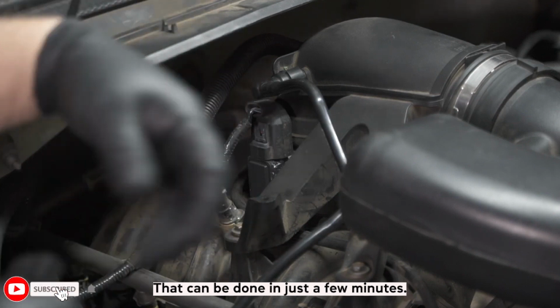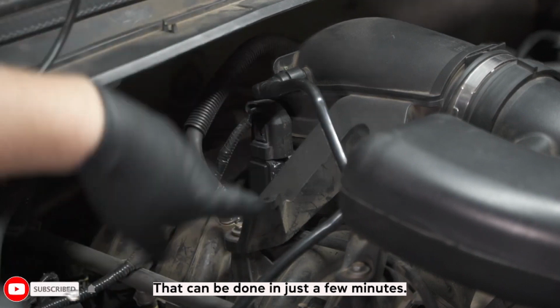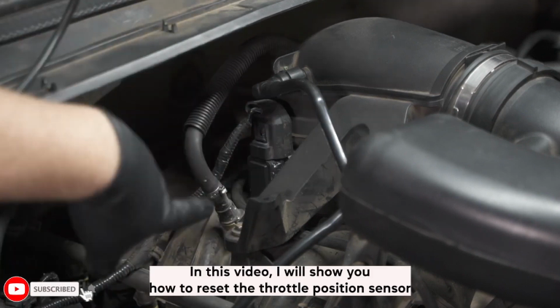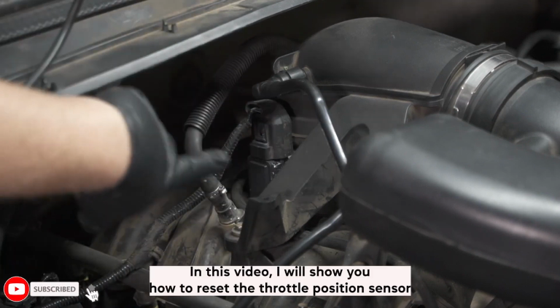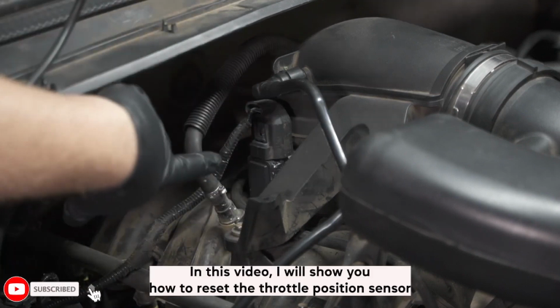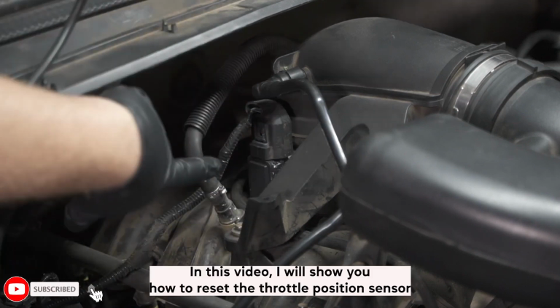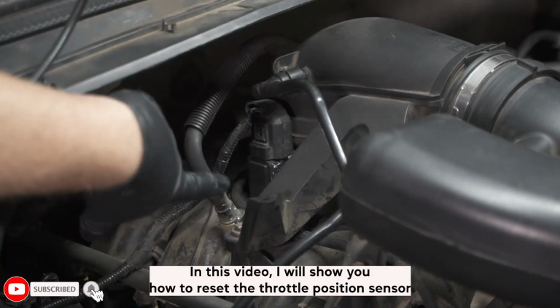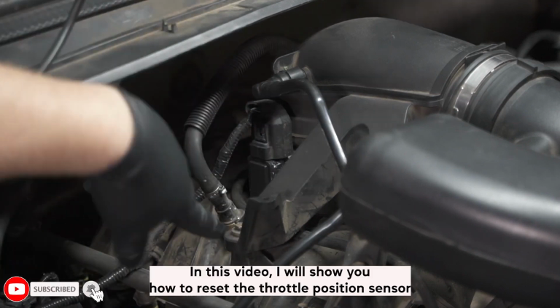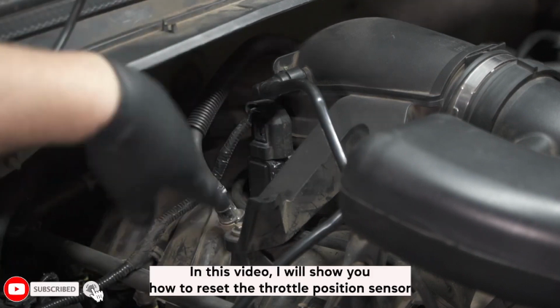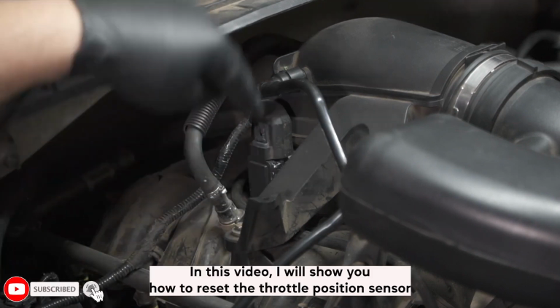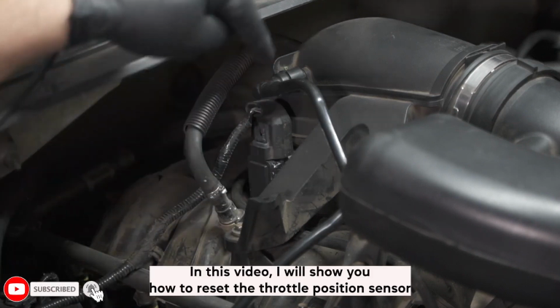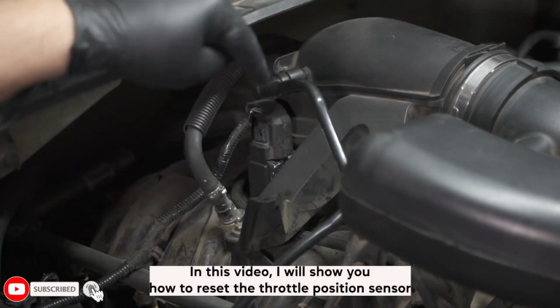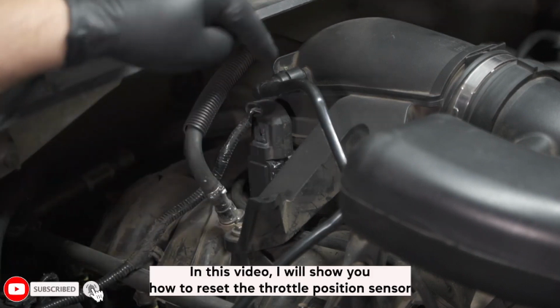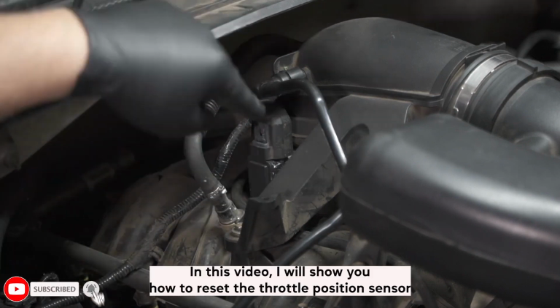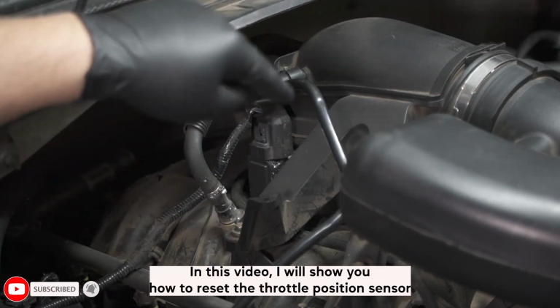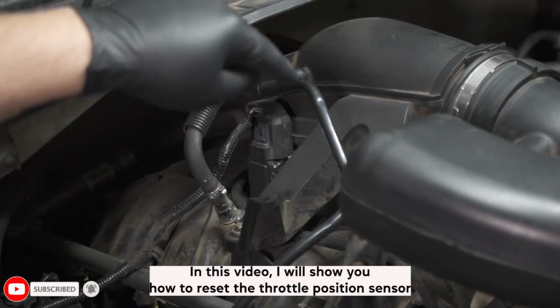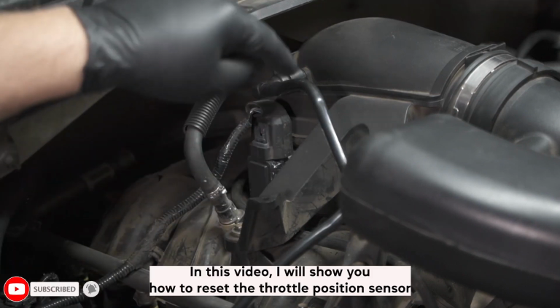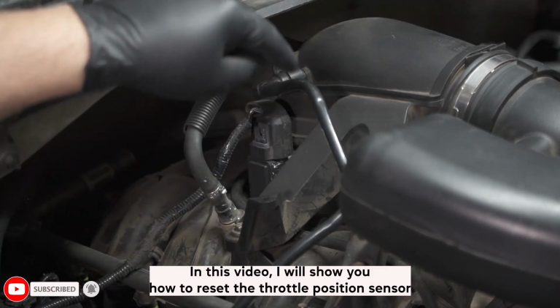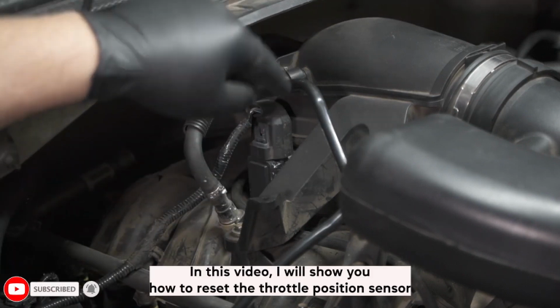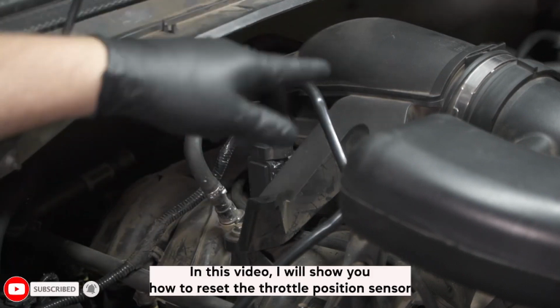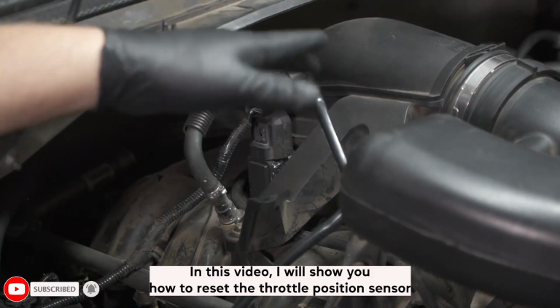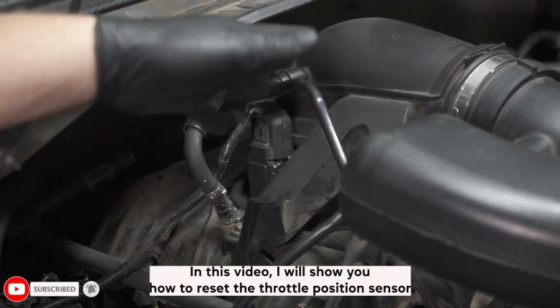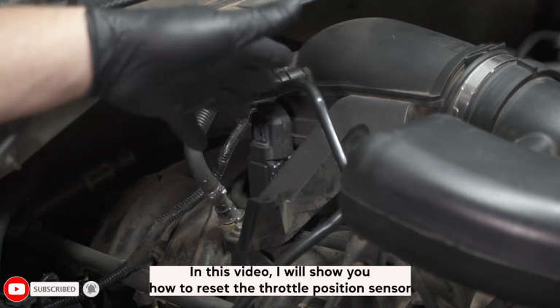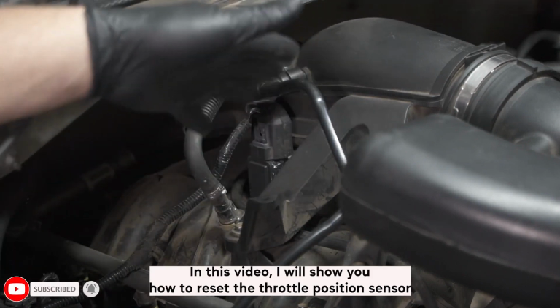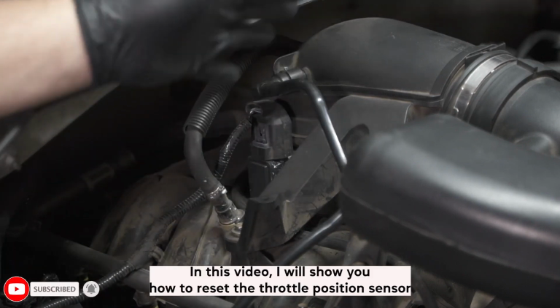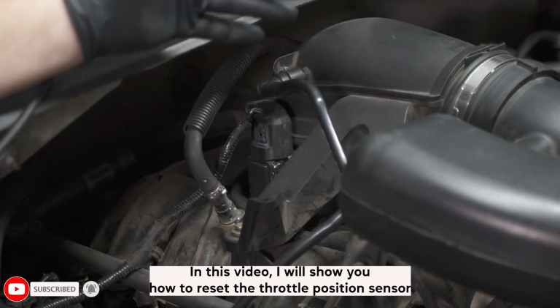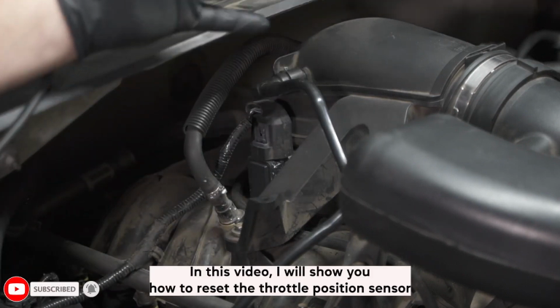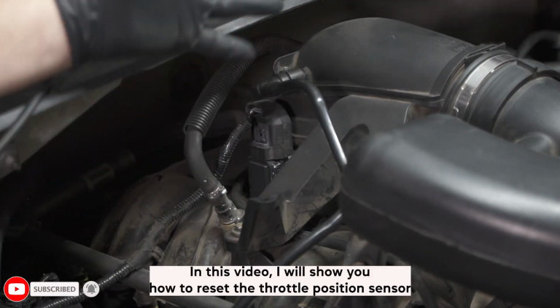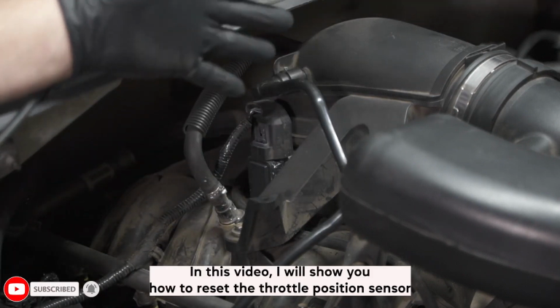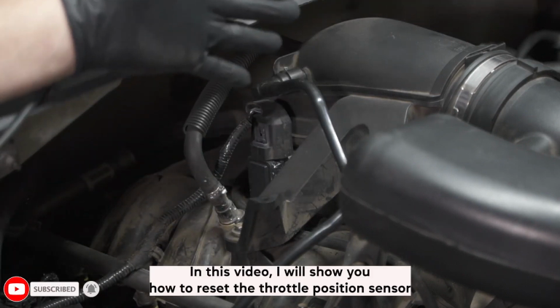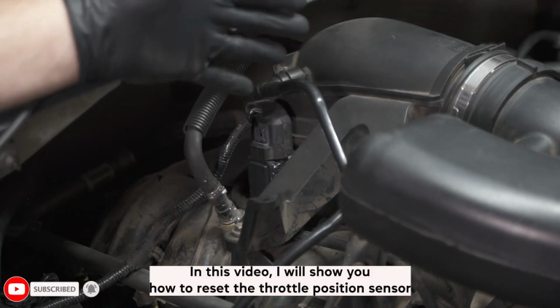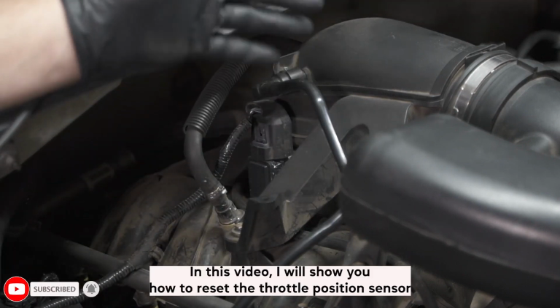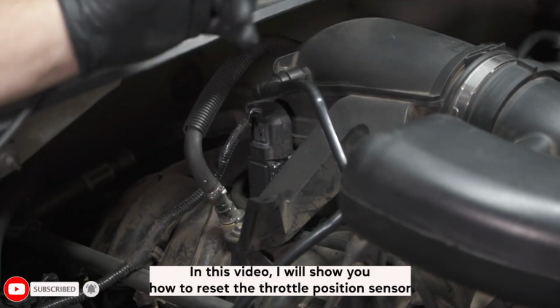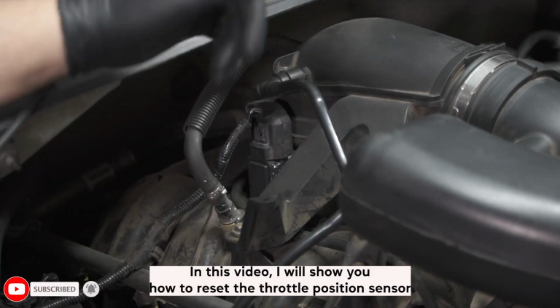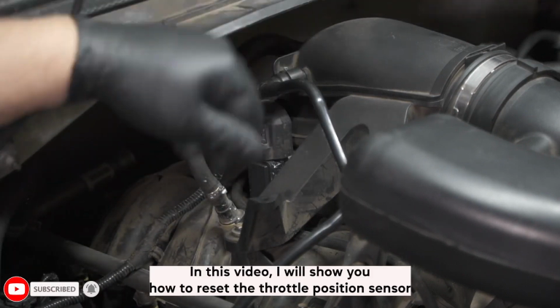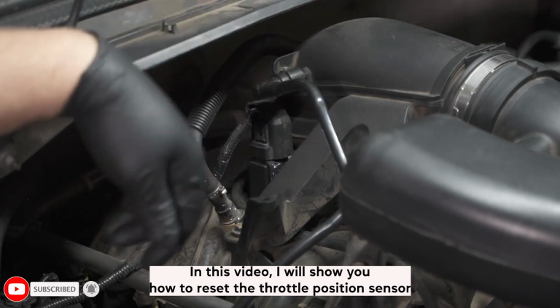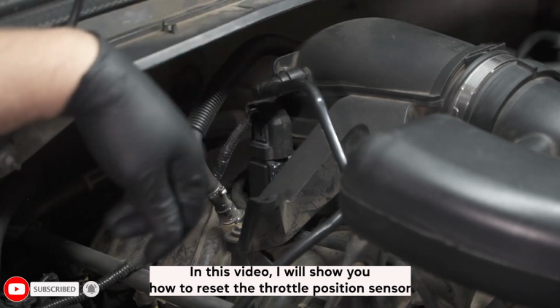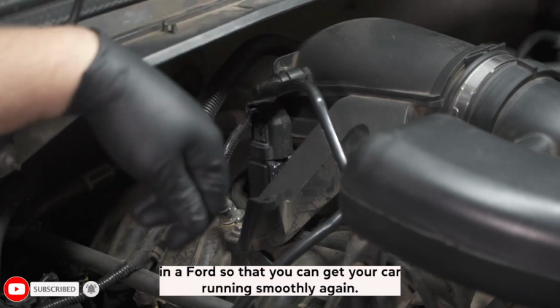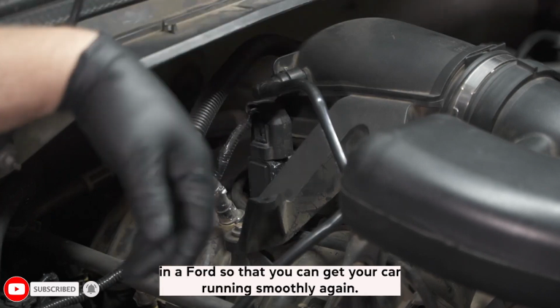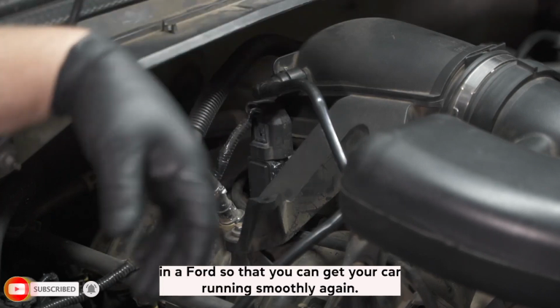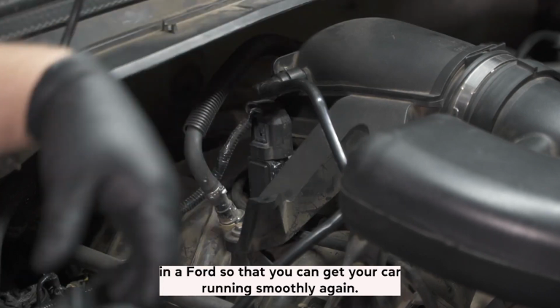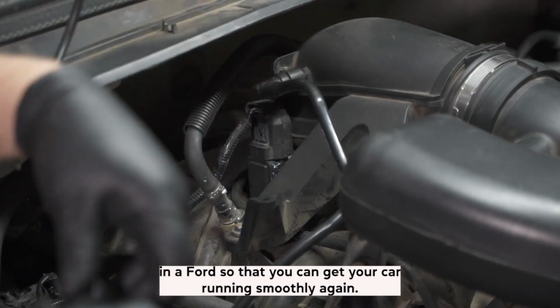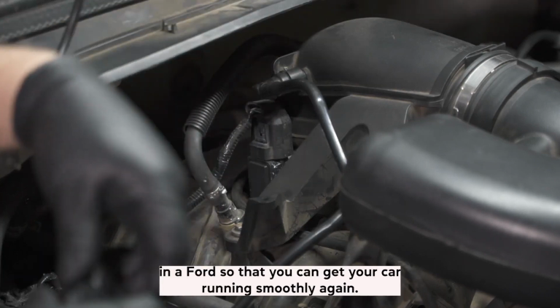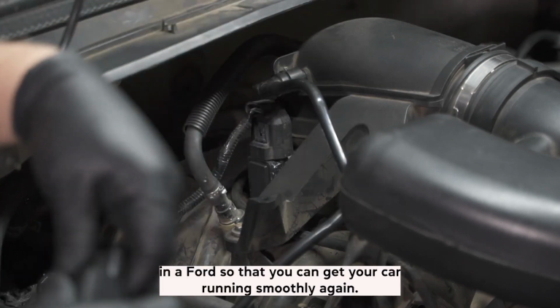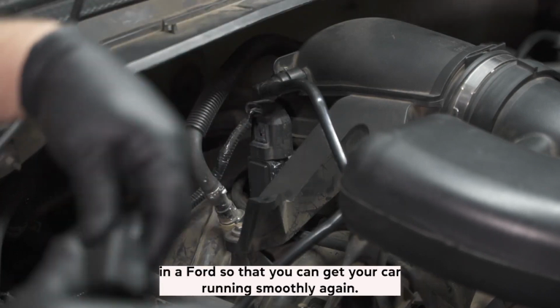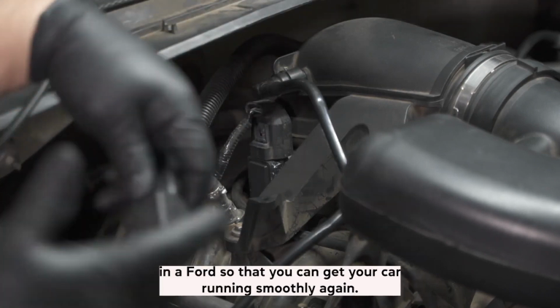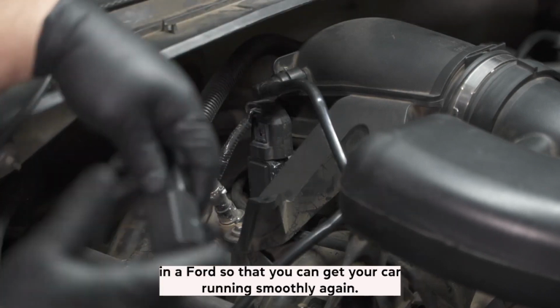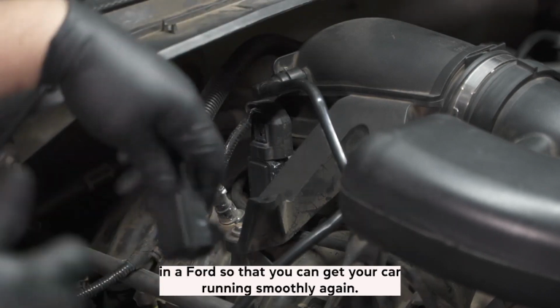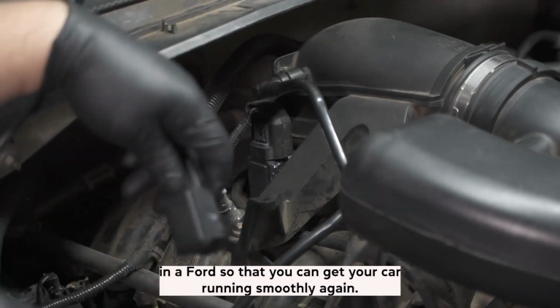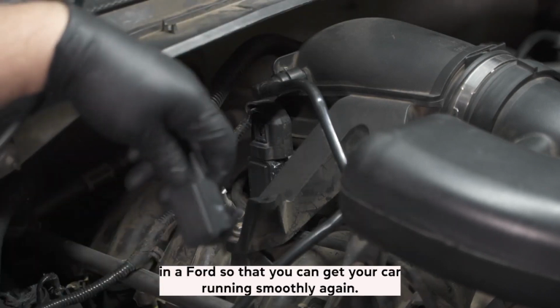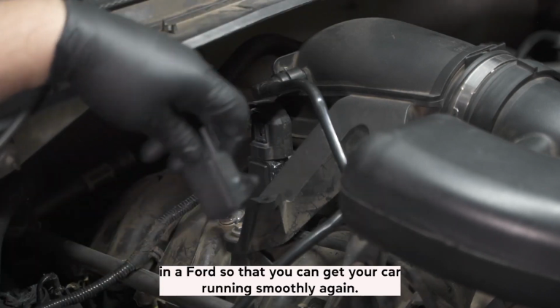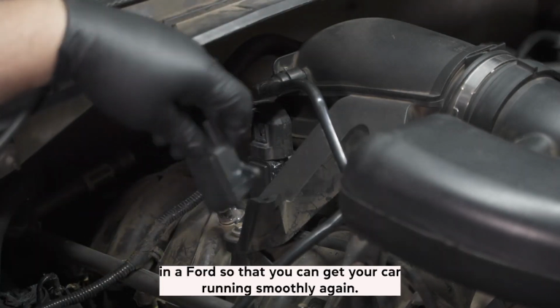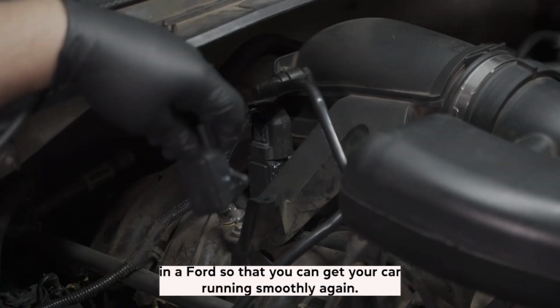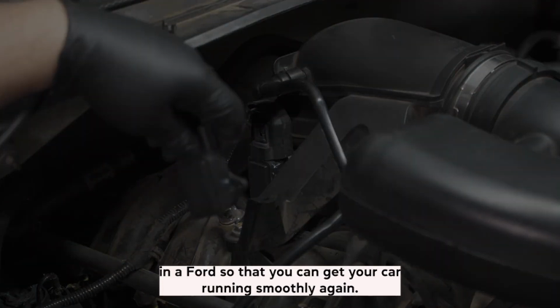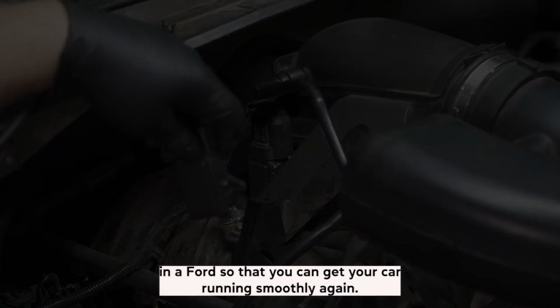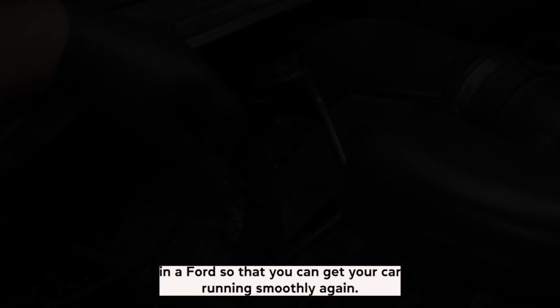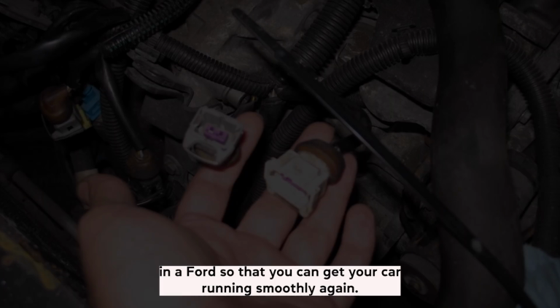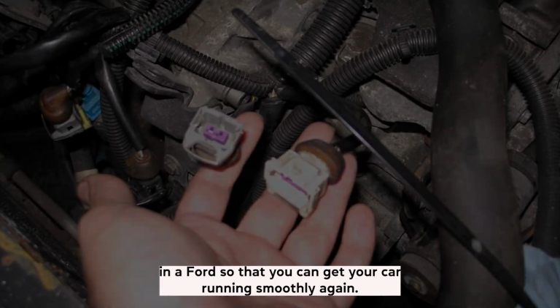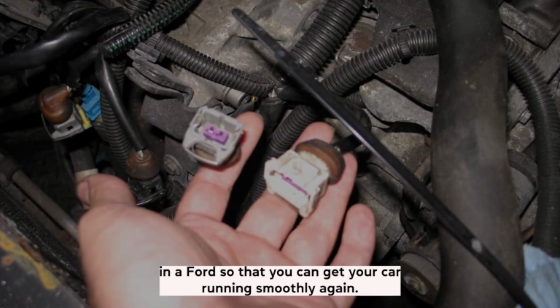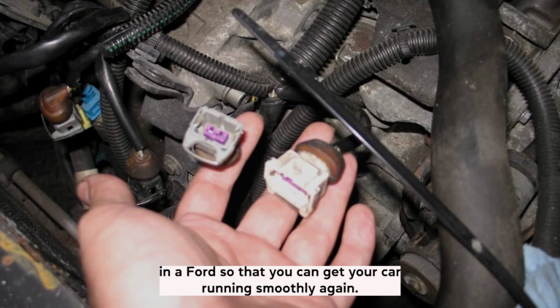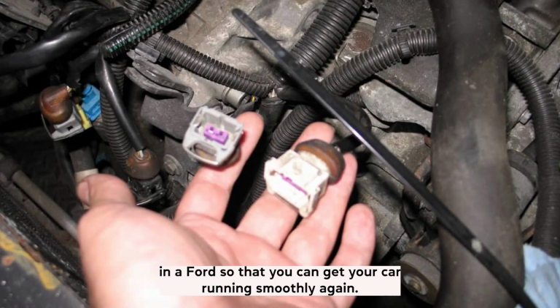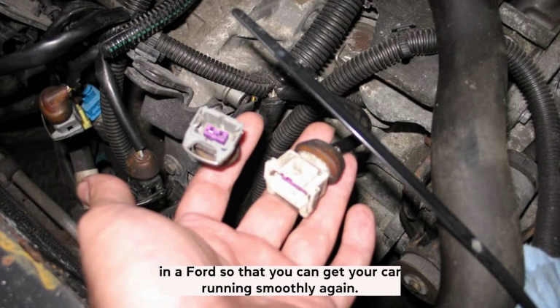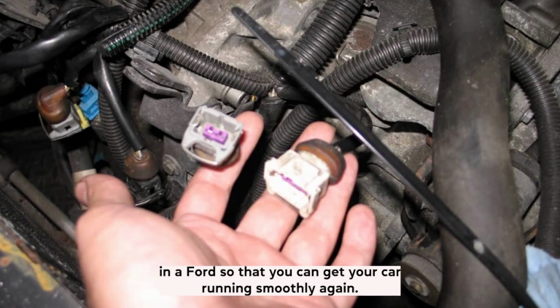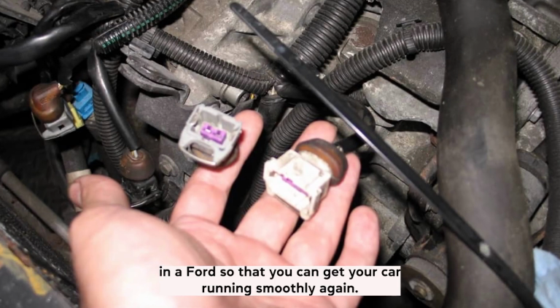In this video, I will show you how to reset the throttle position sensor in a Ford so that you can get your car running smoothly again.